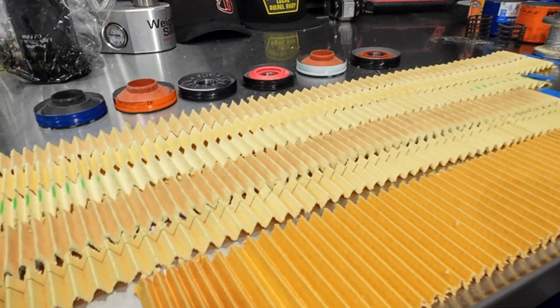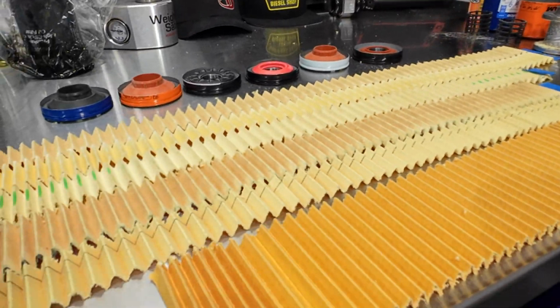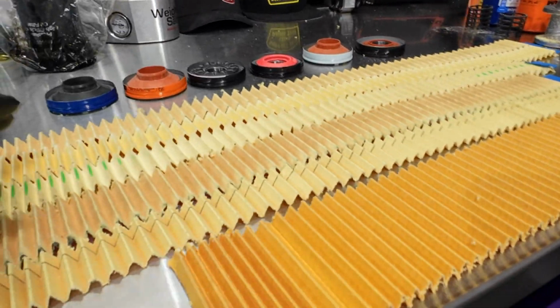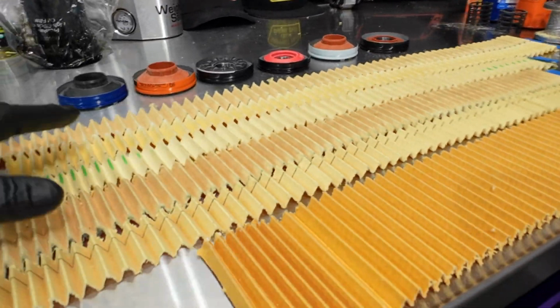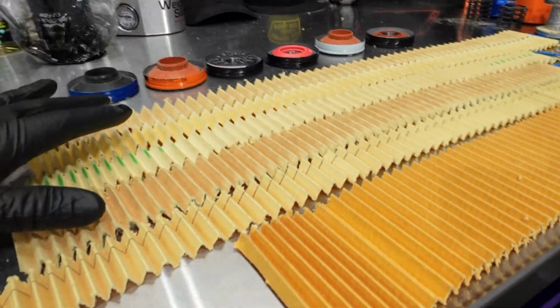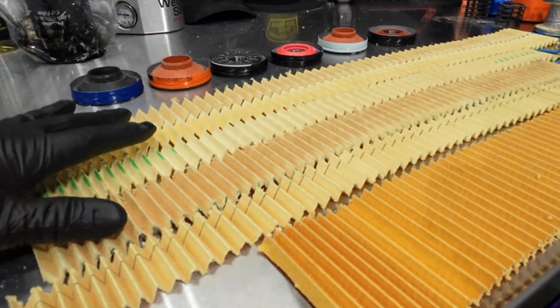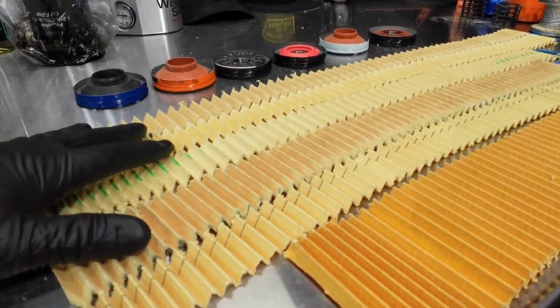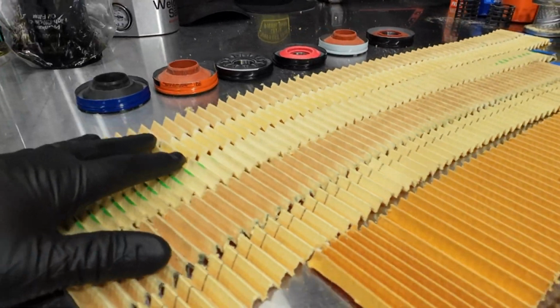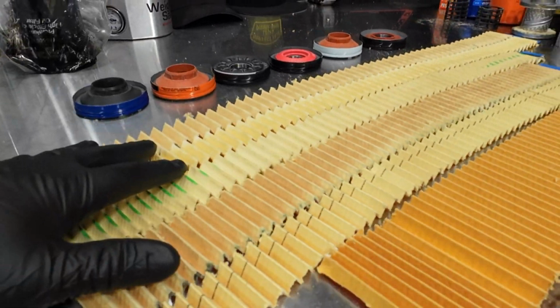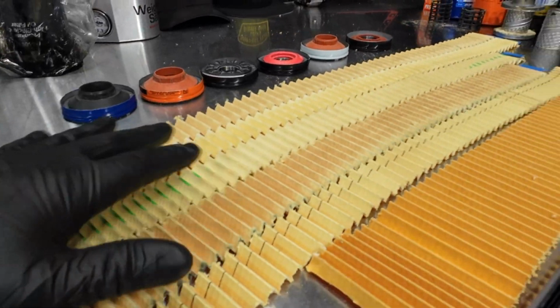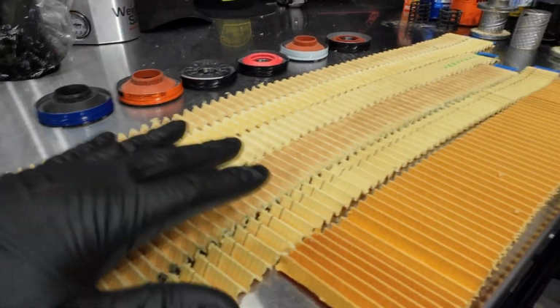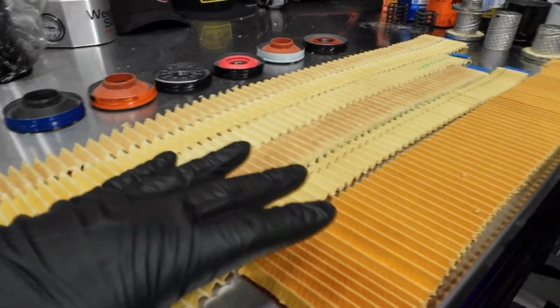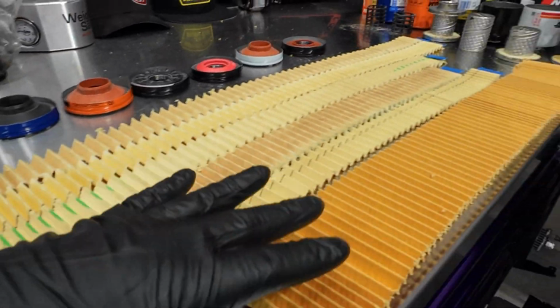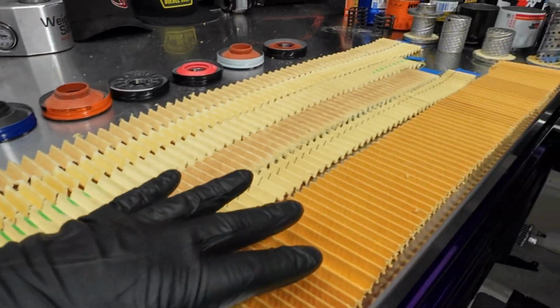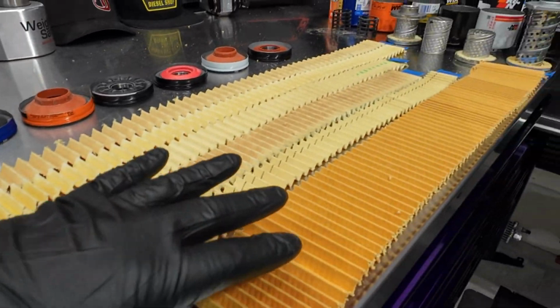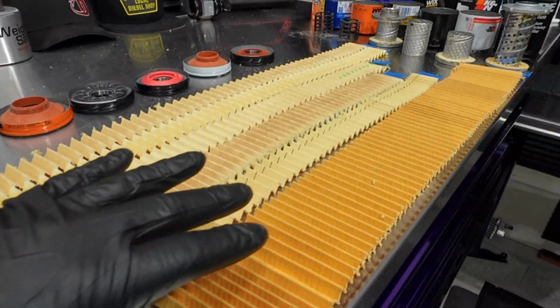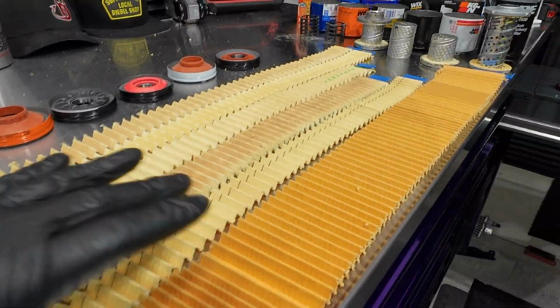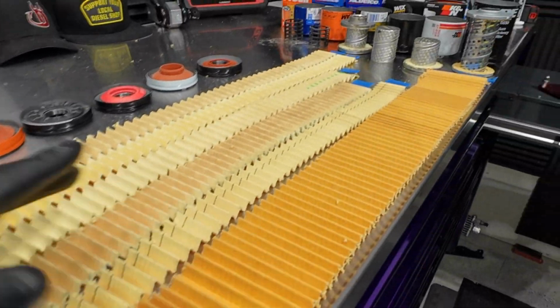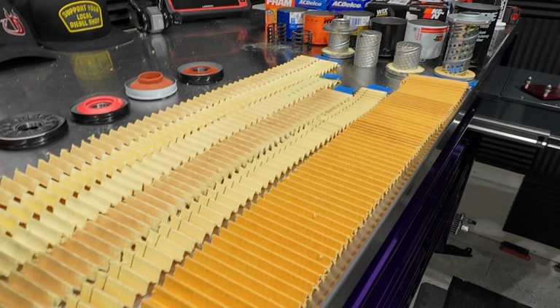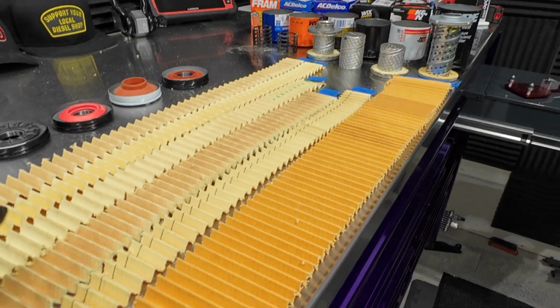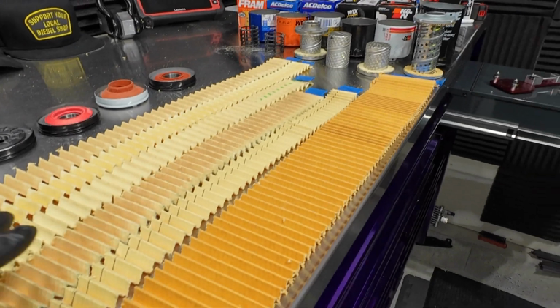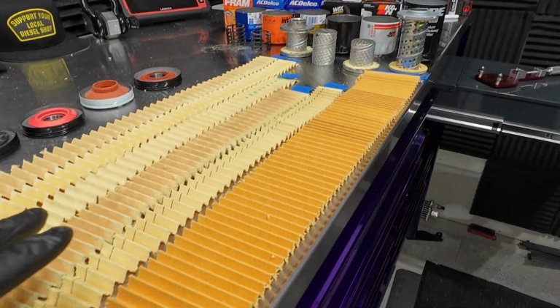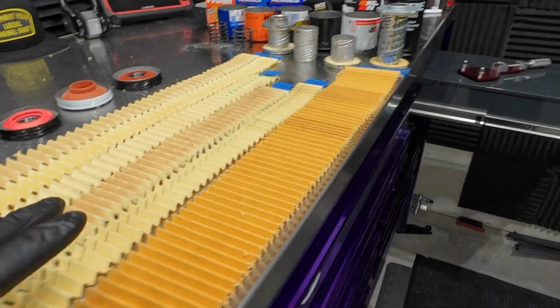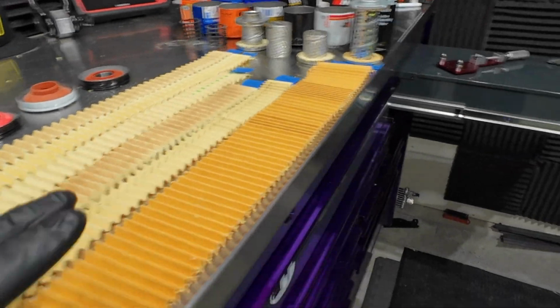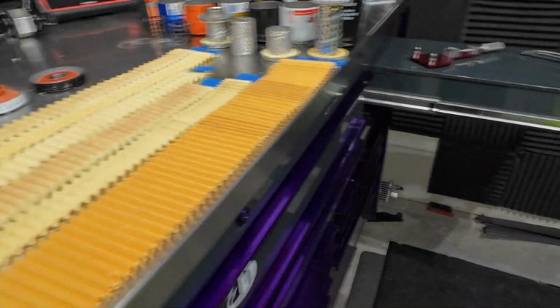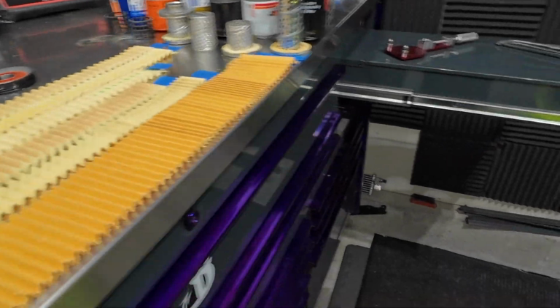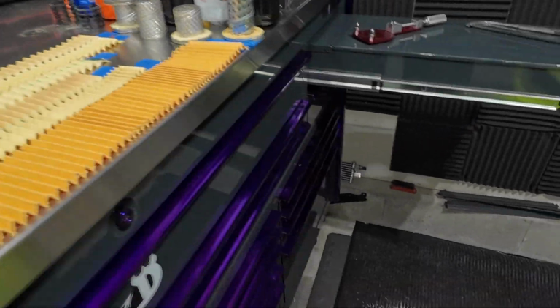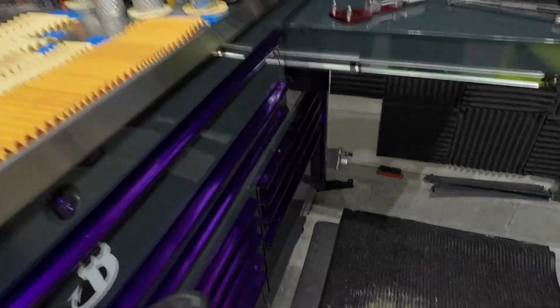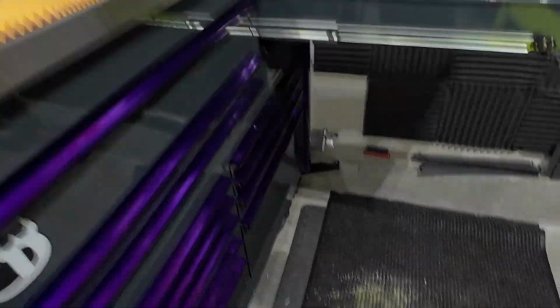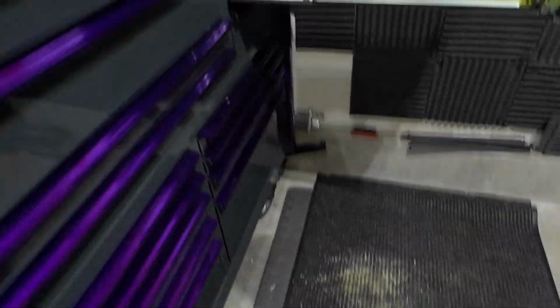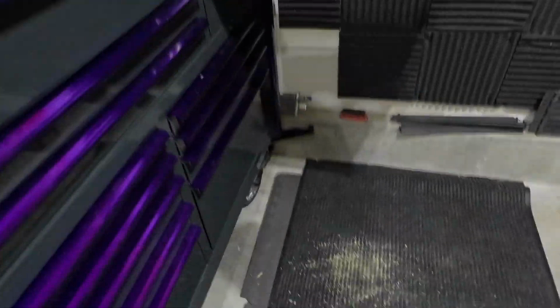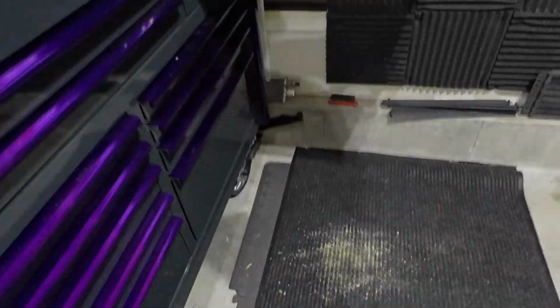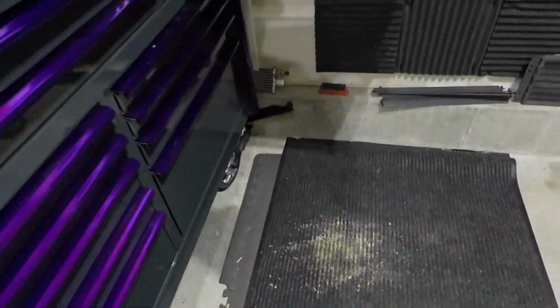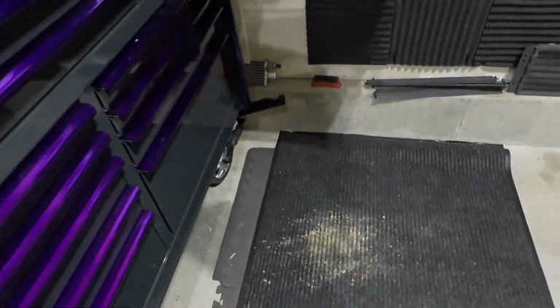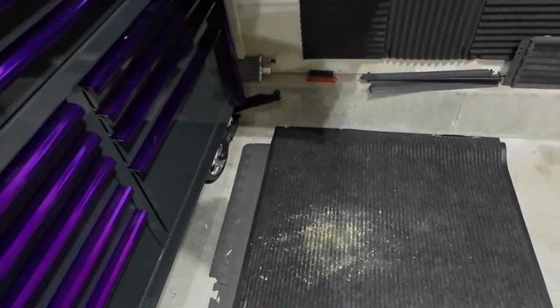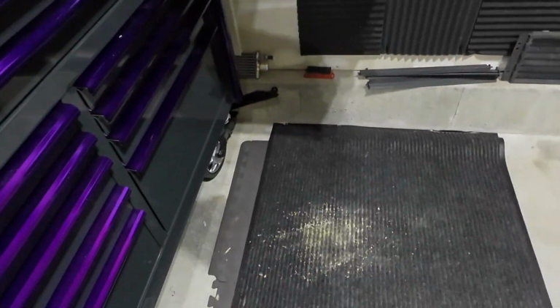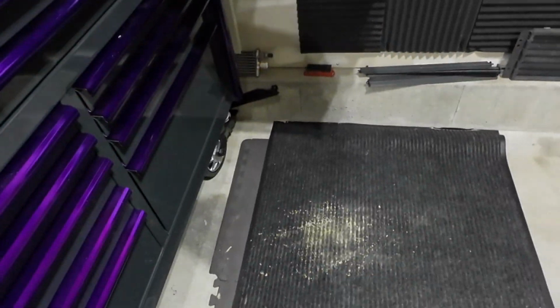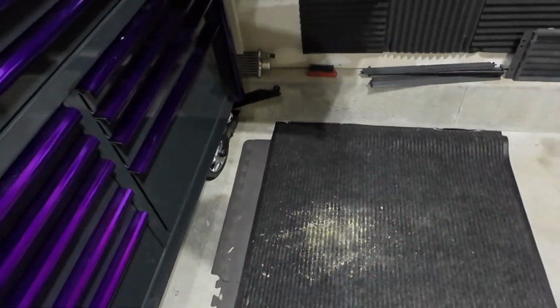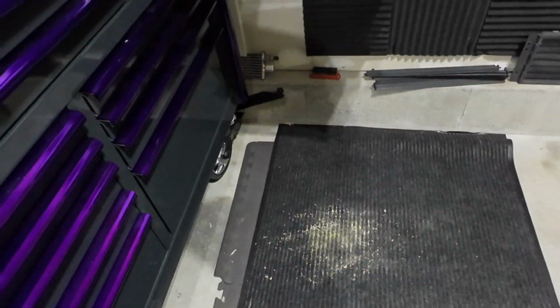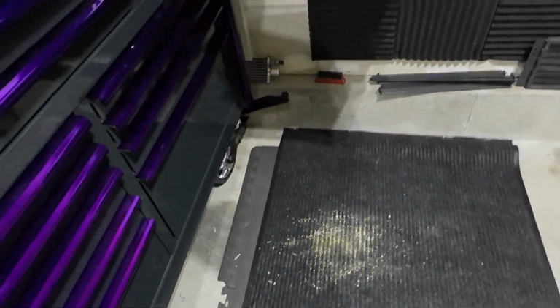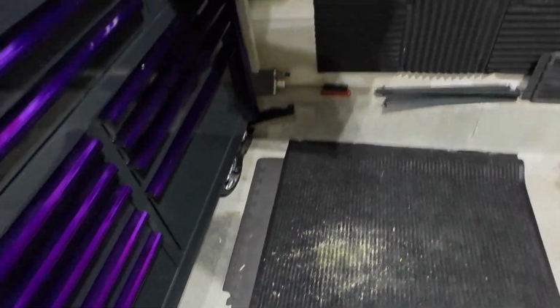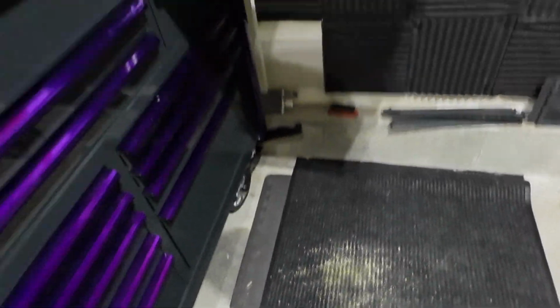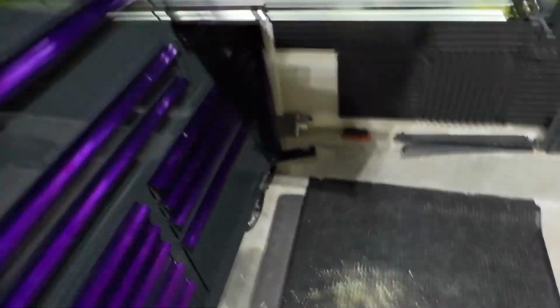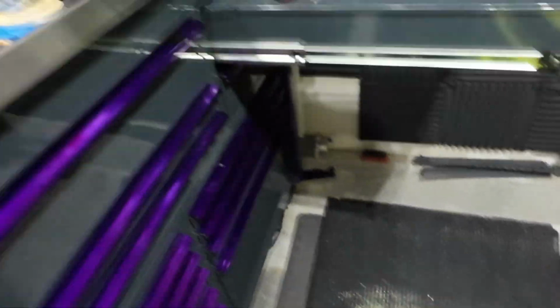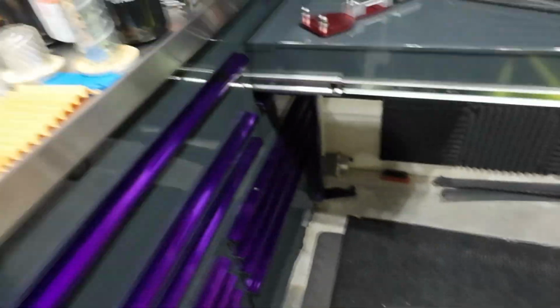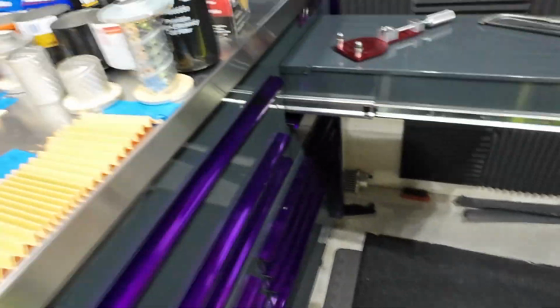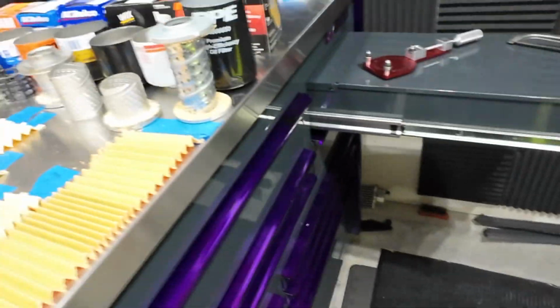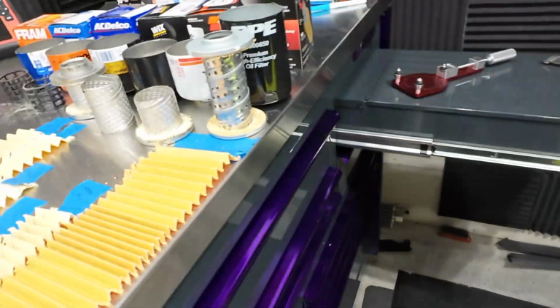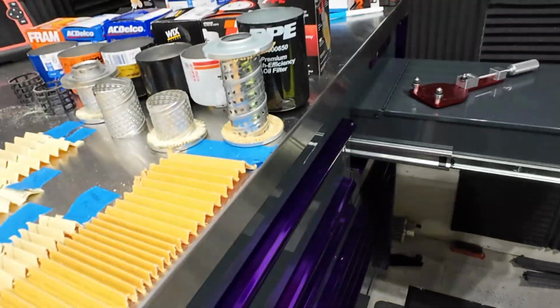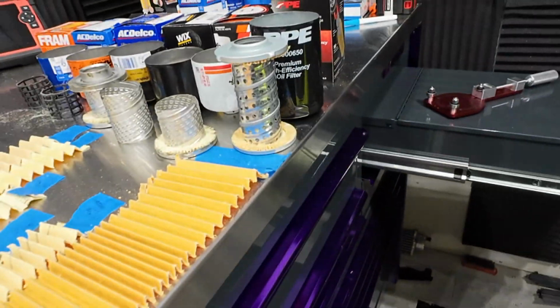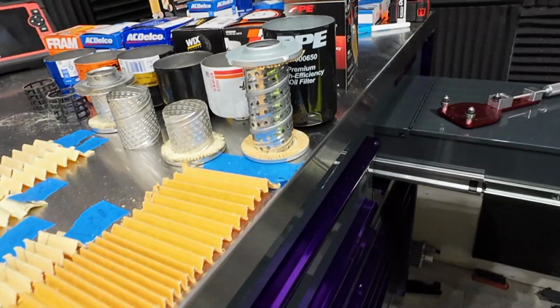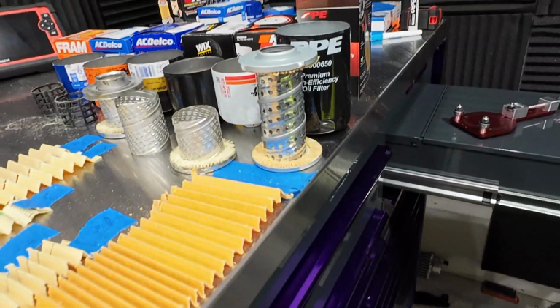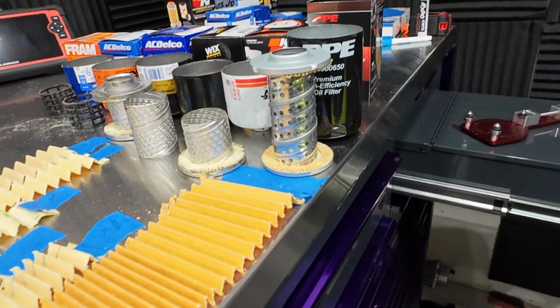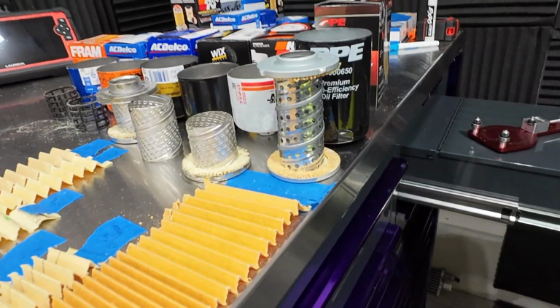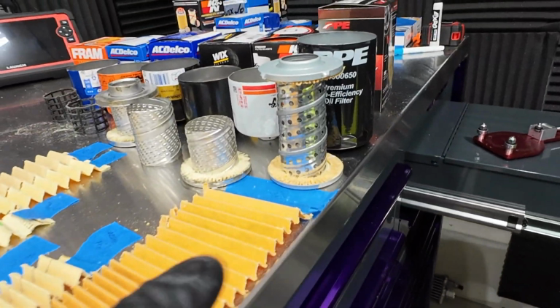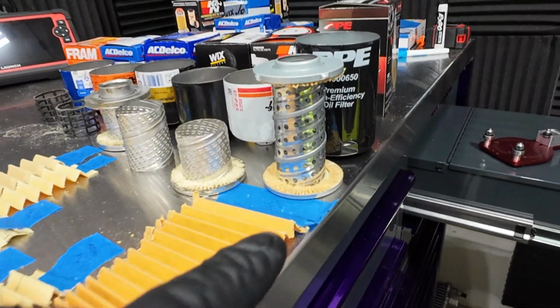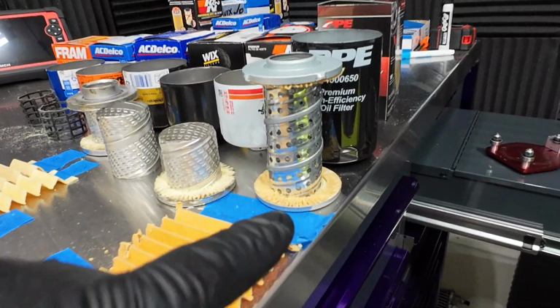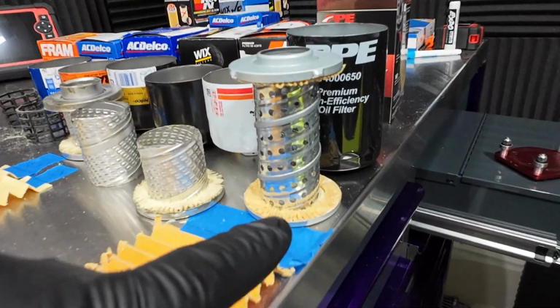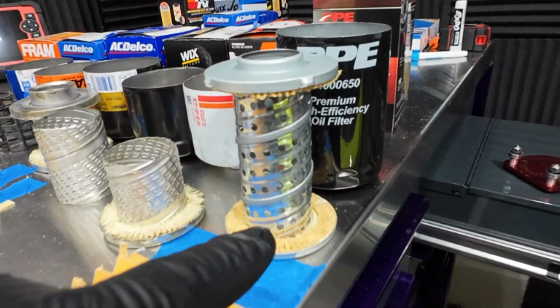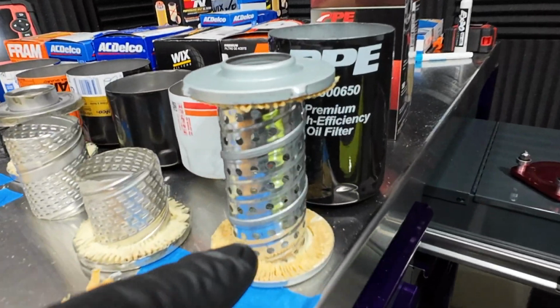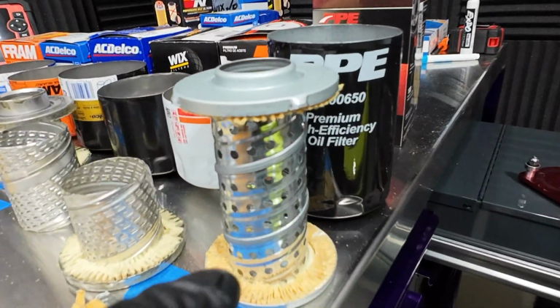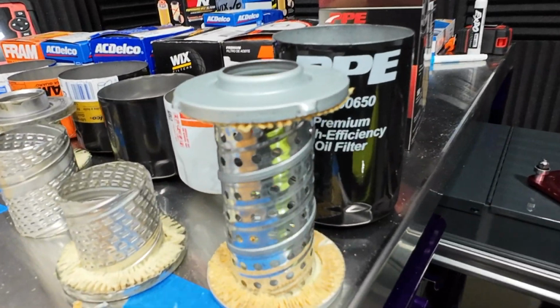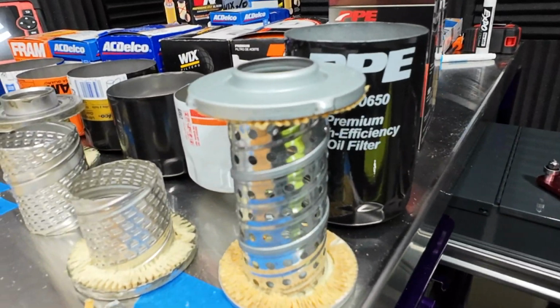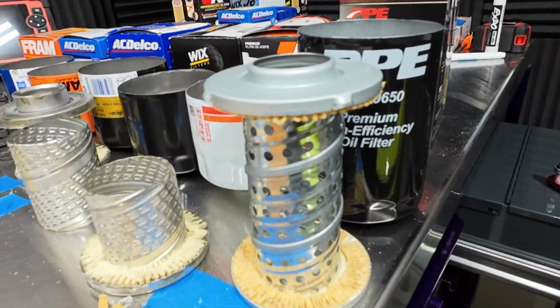This is all the filter media — I cut the filters open on the ground right there, and that's how we got the media out.